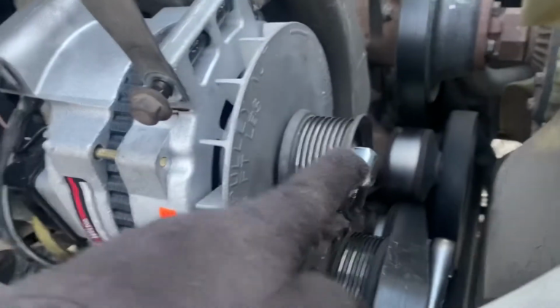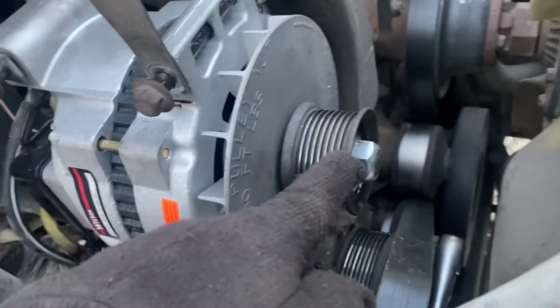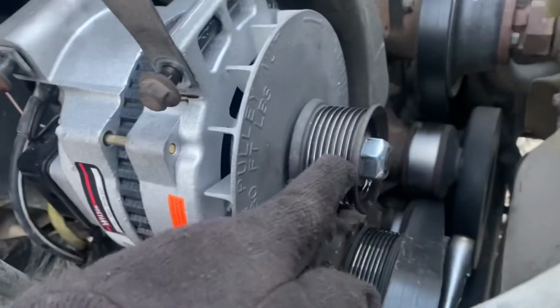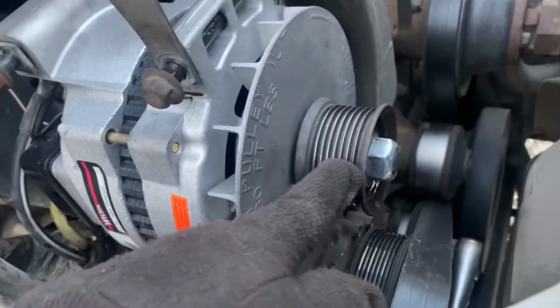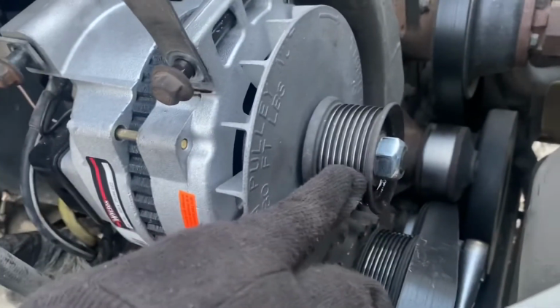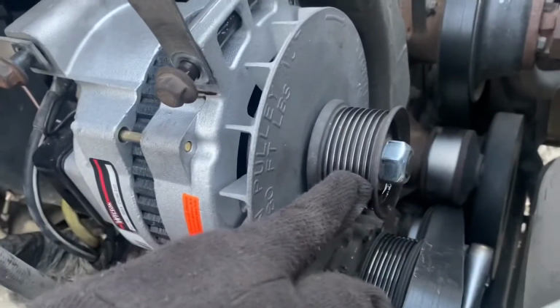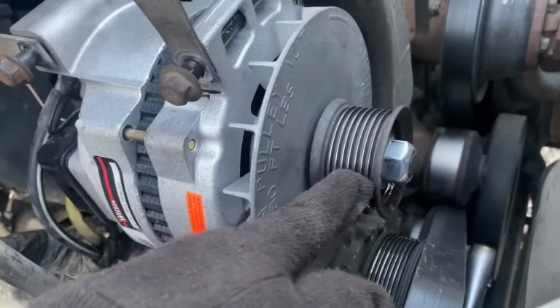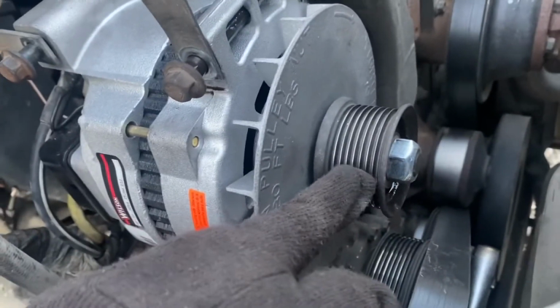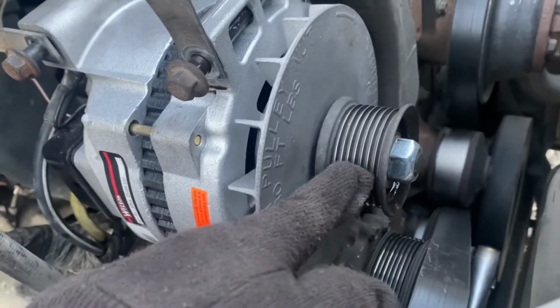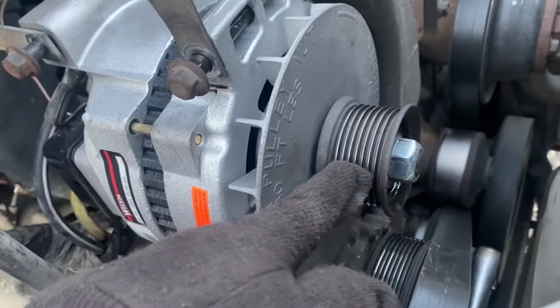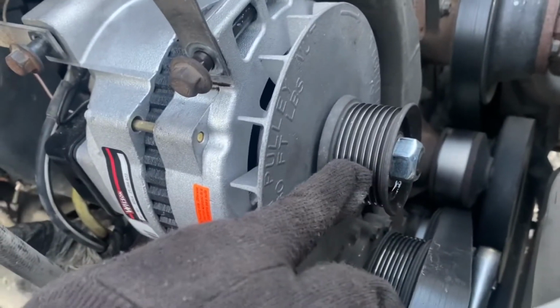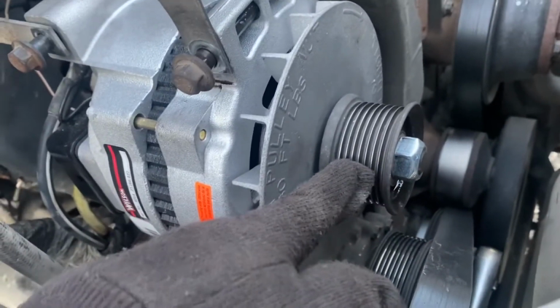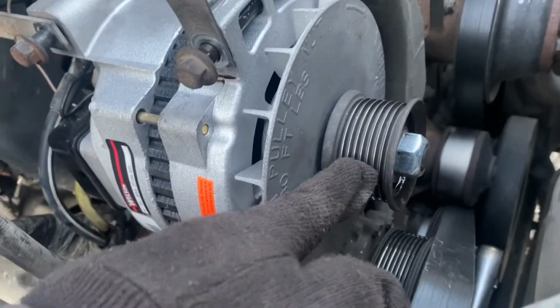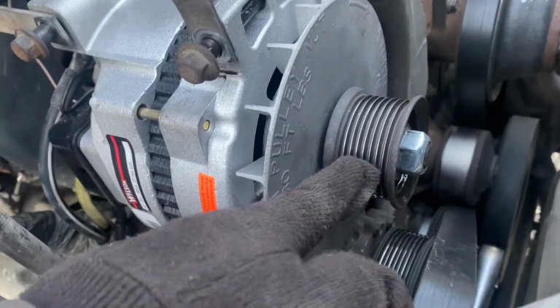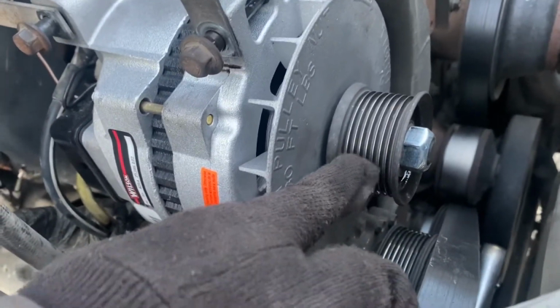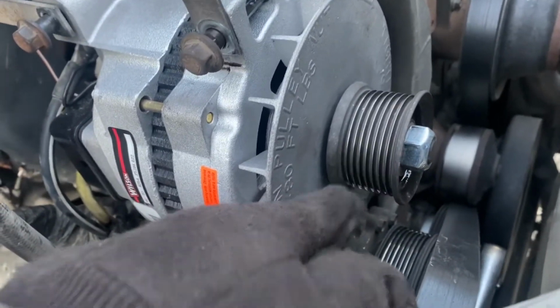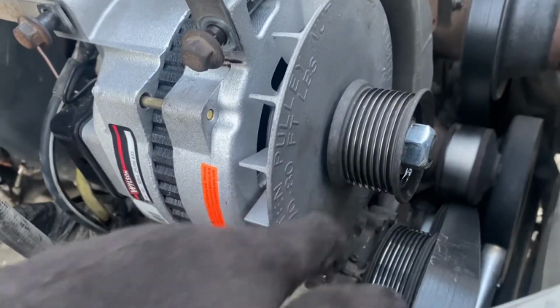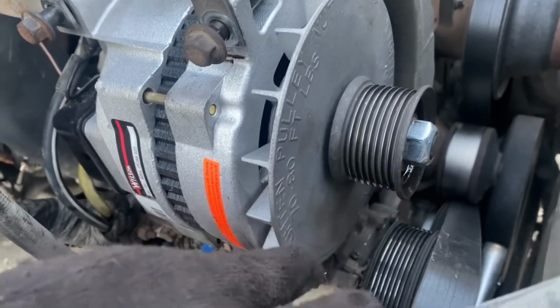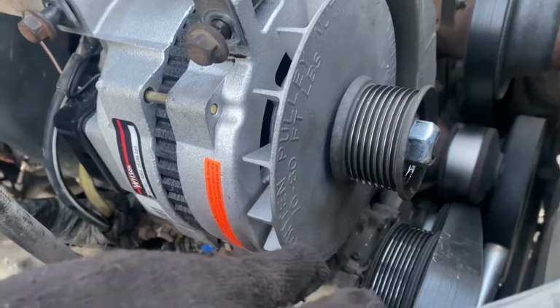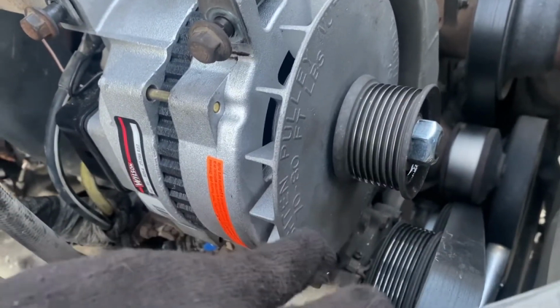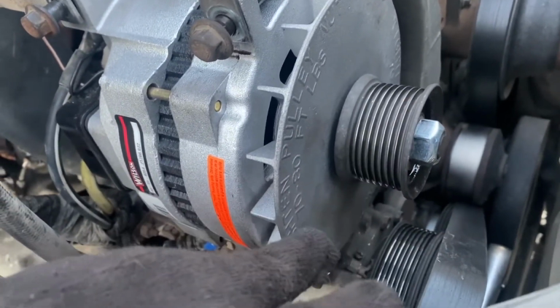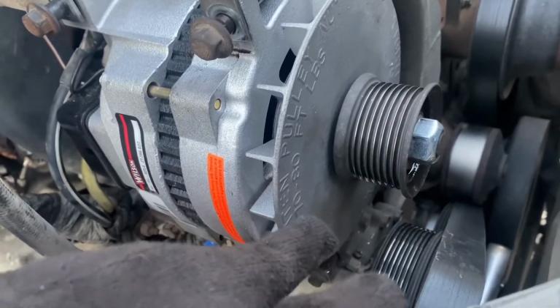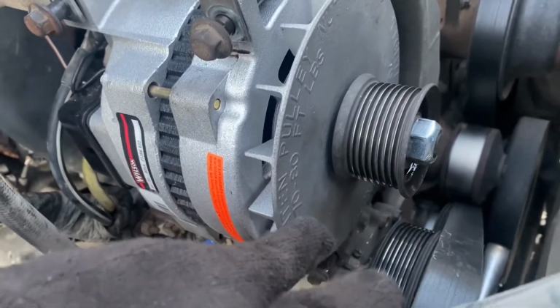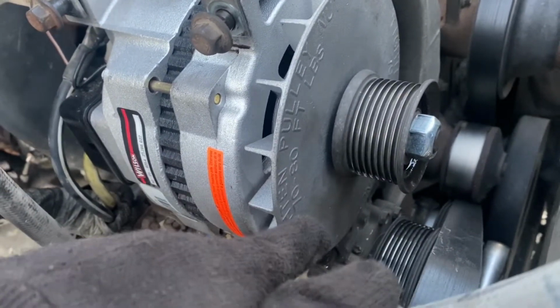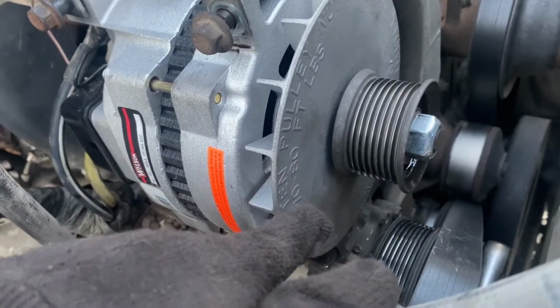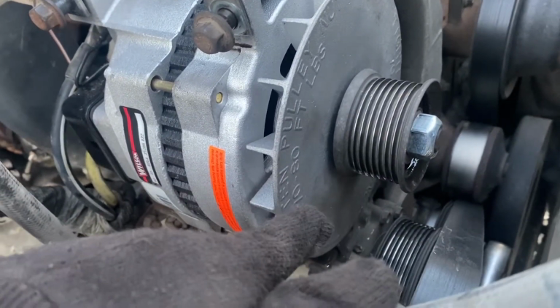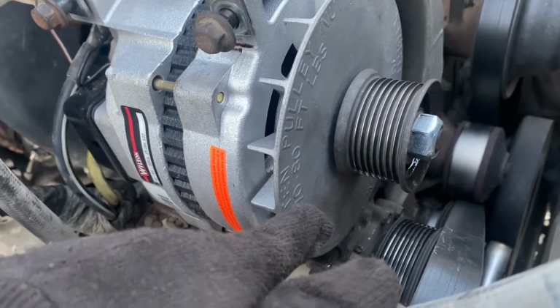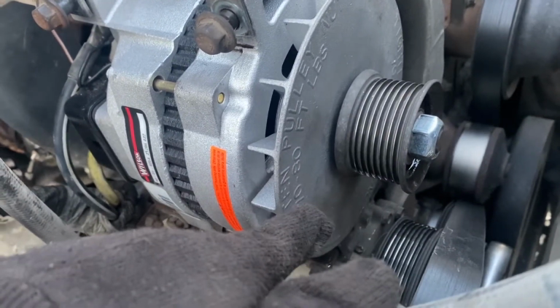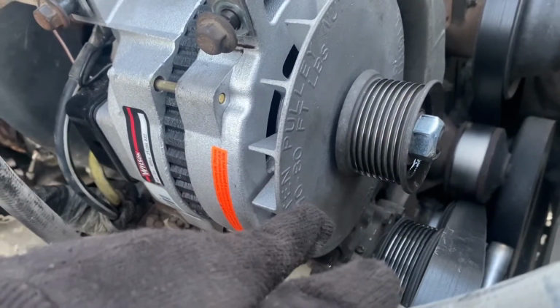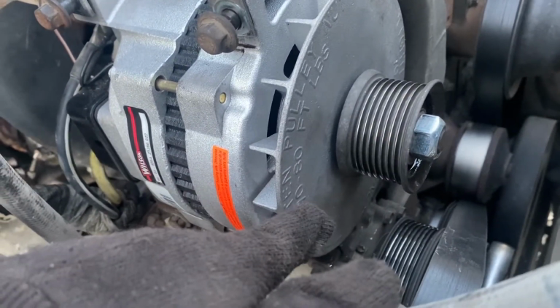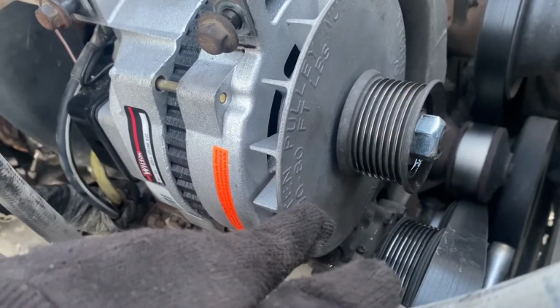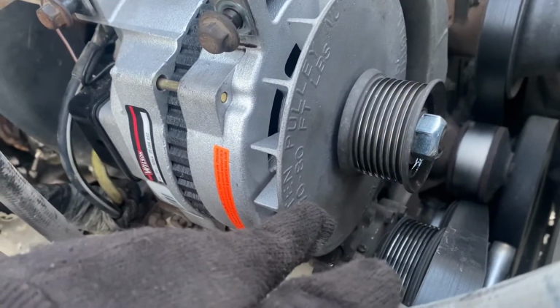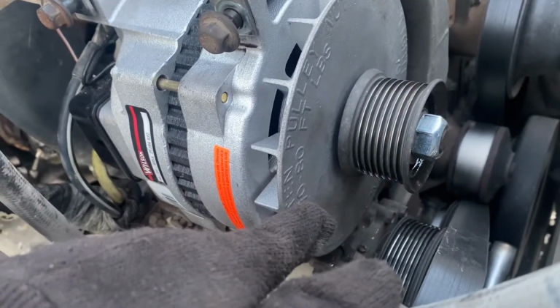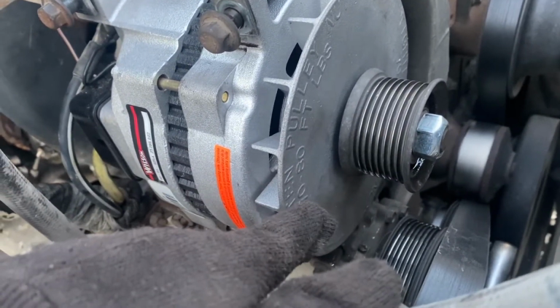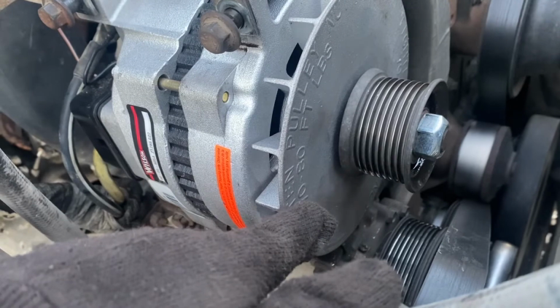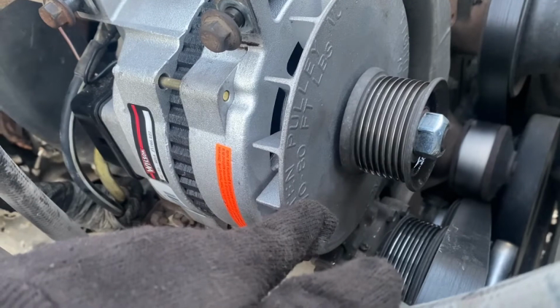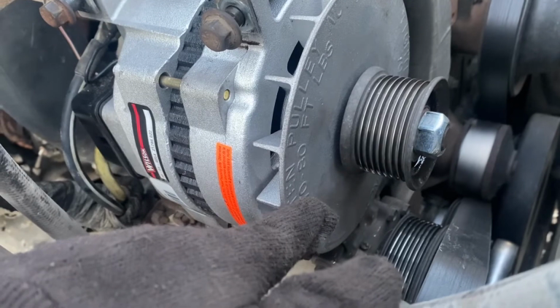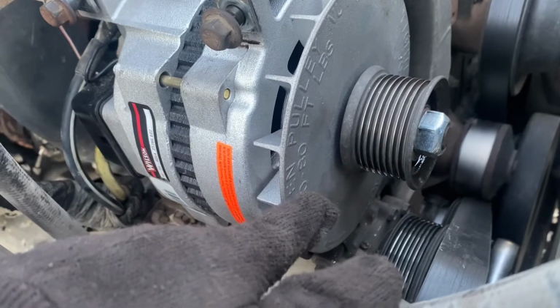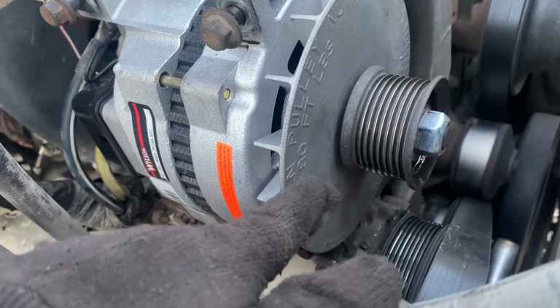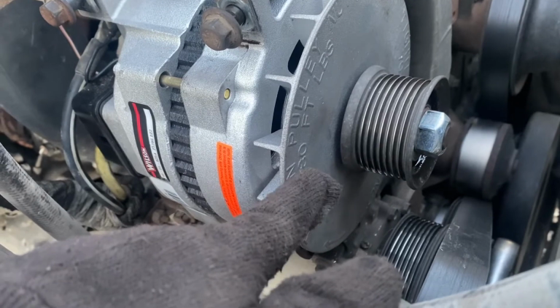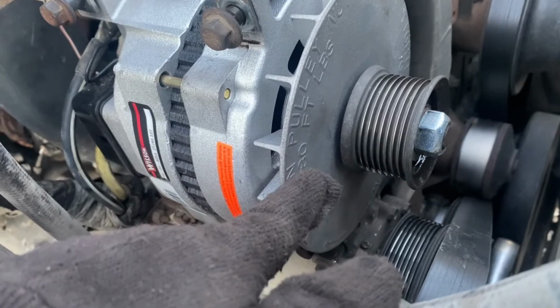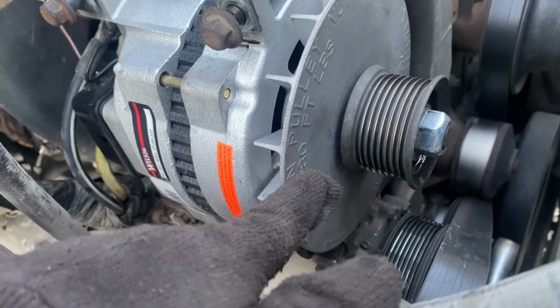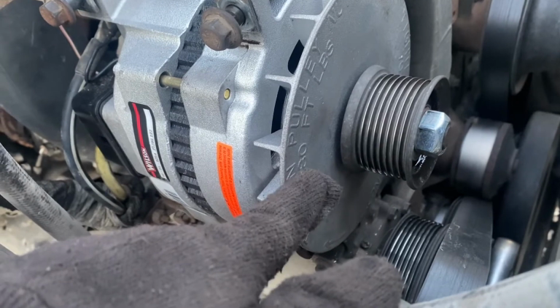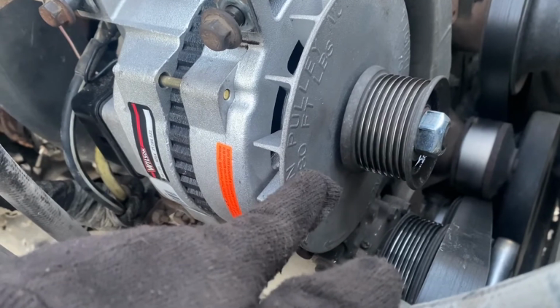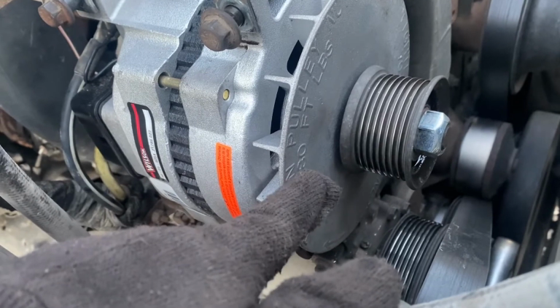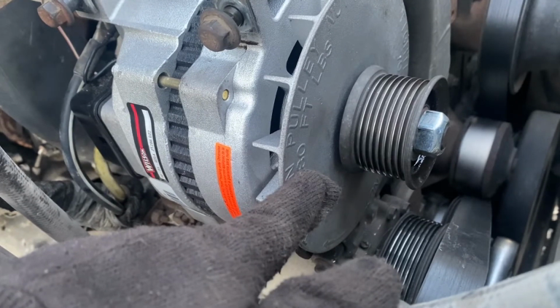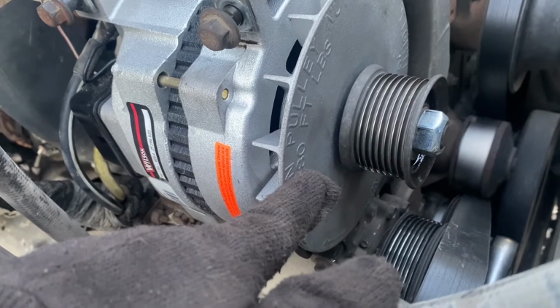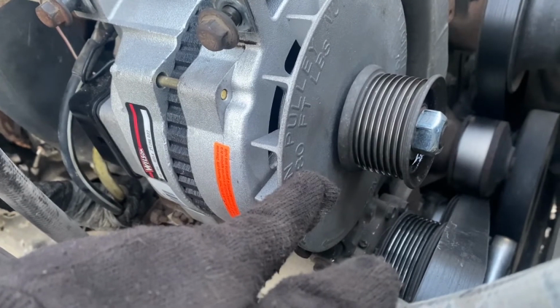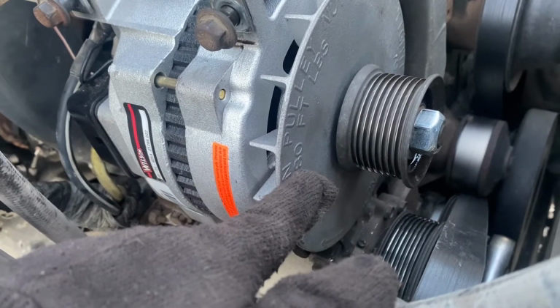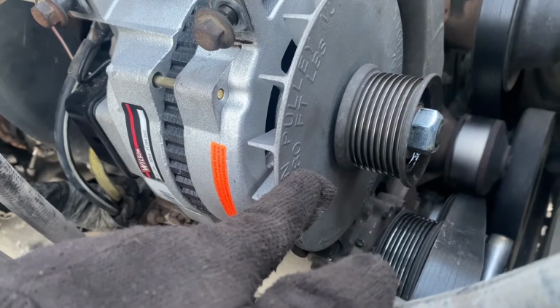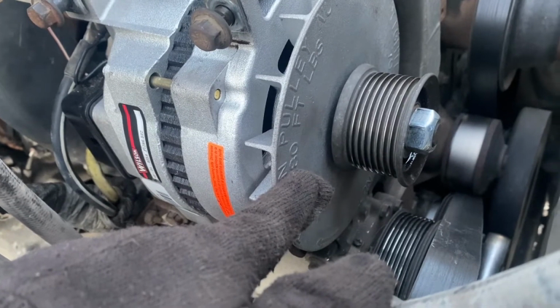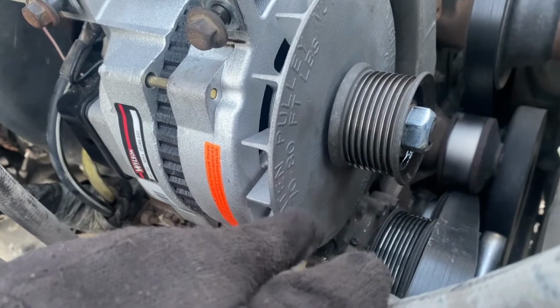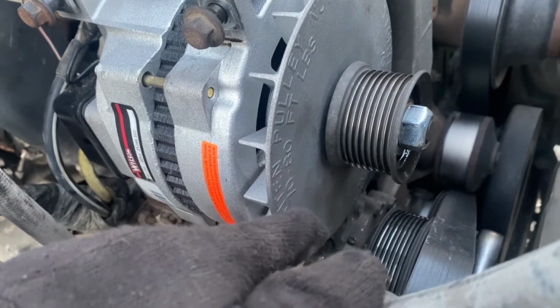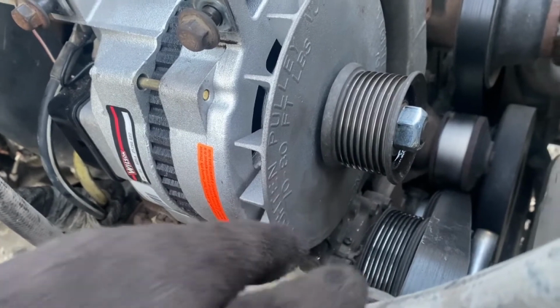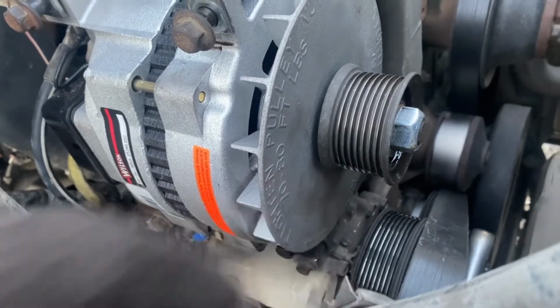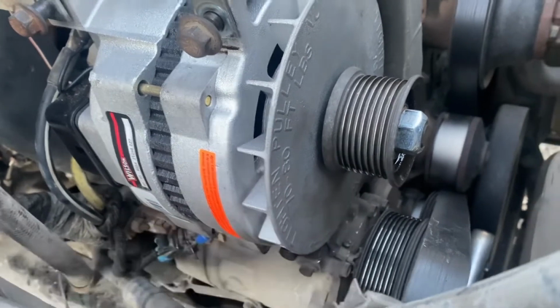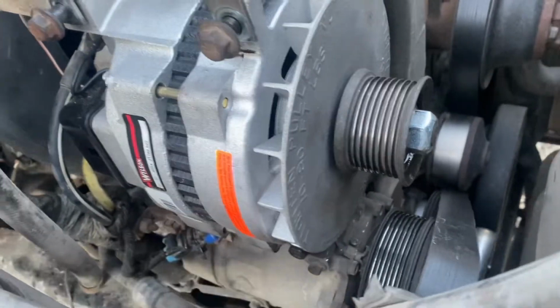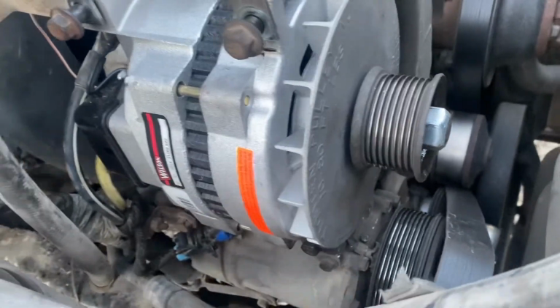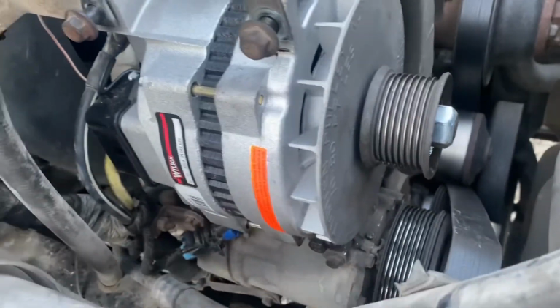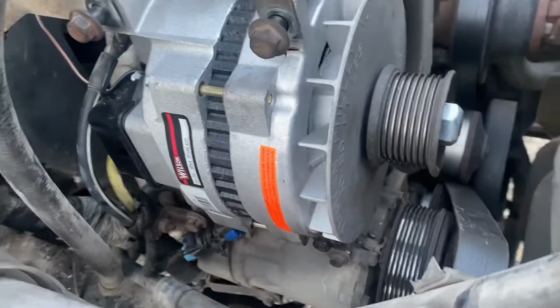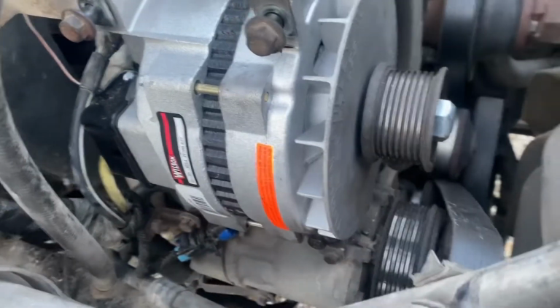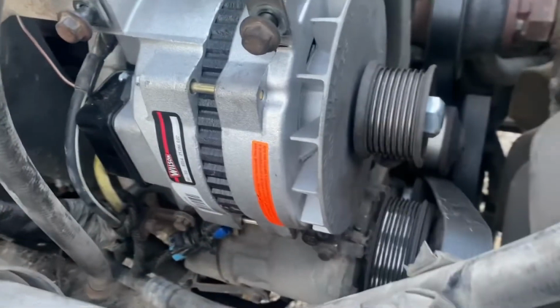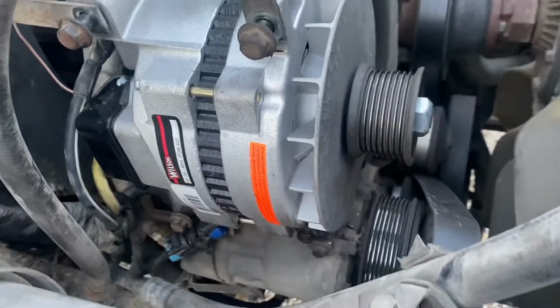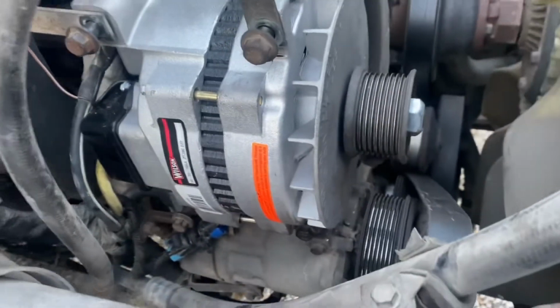This pulley goes torqued to 70 to 80 foot-pounds of torque.